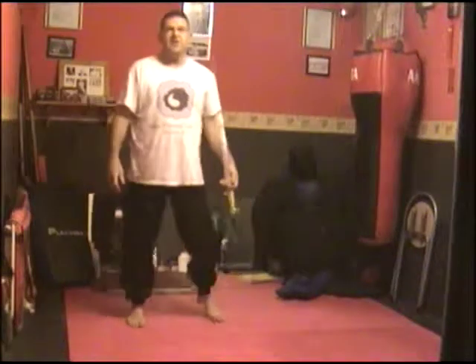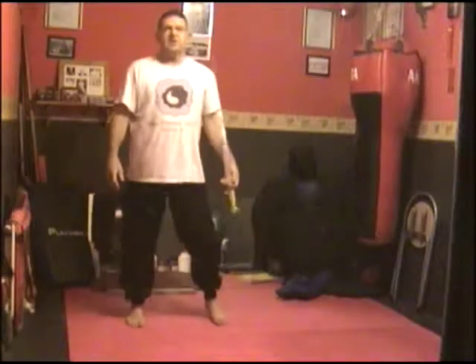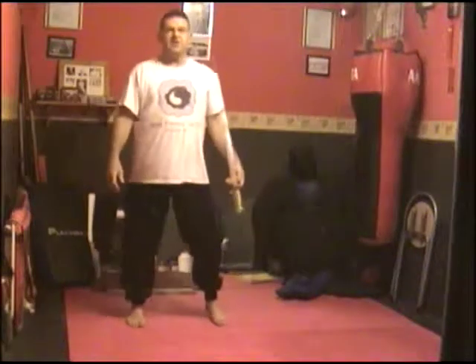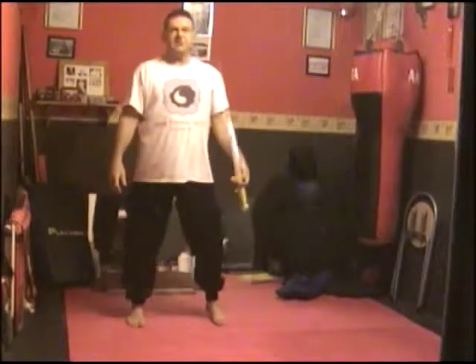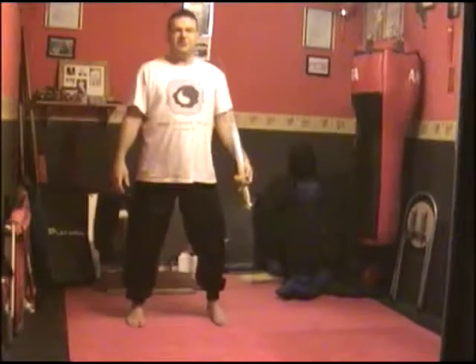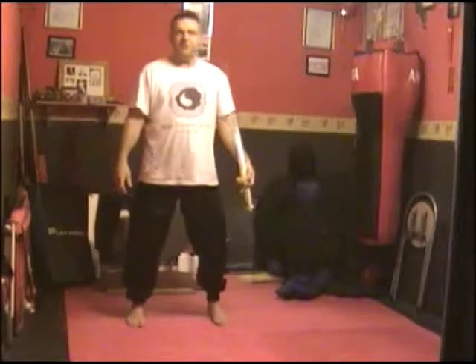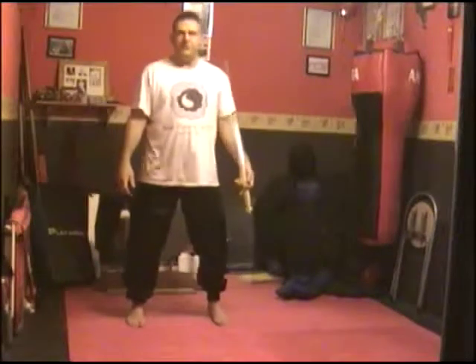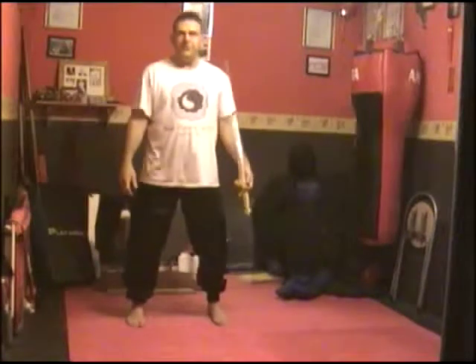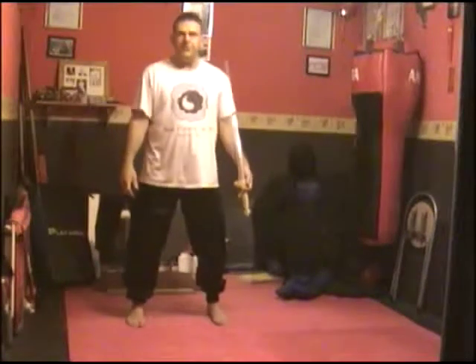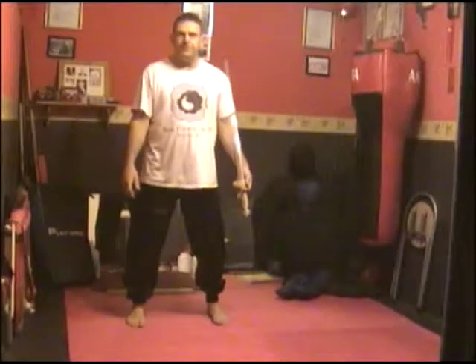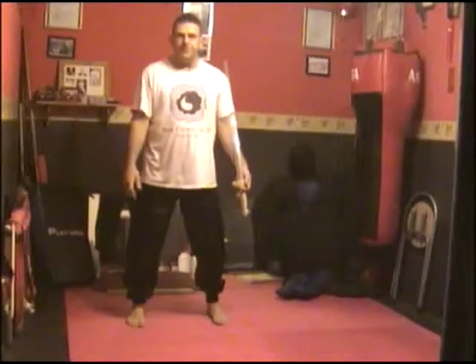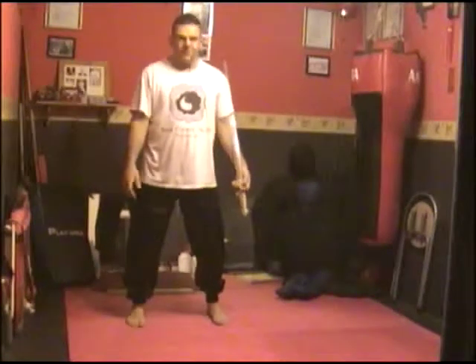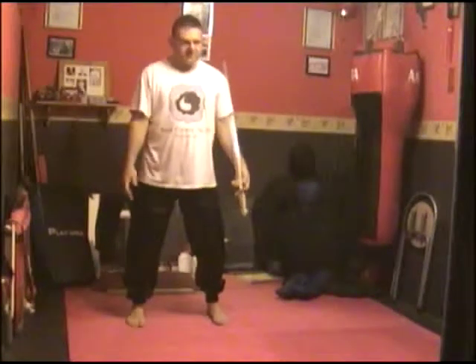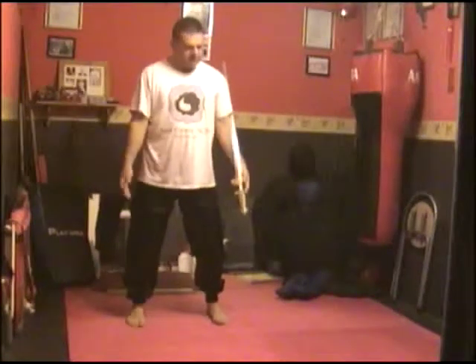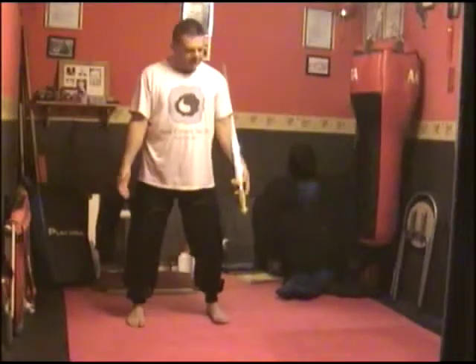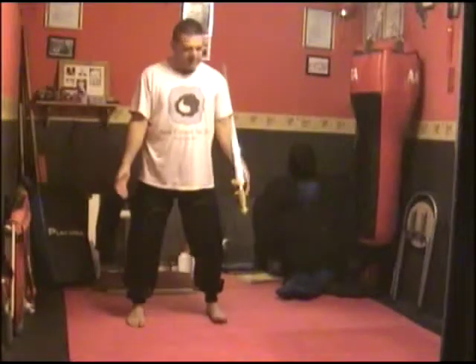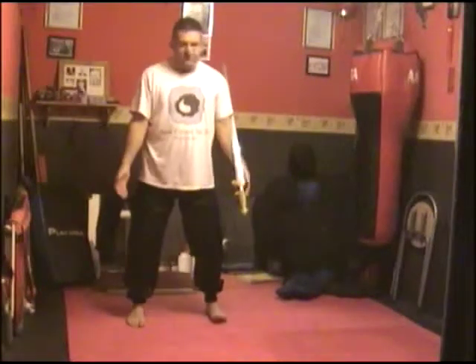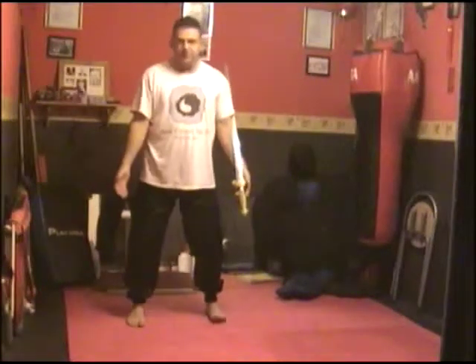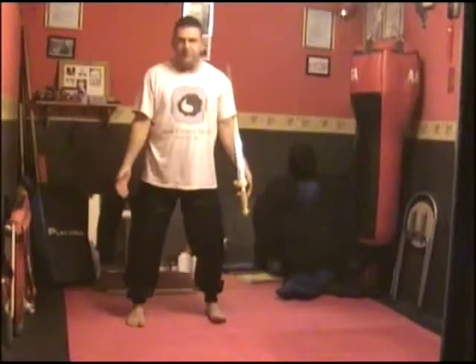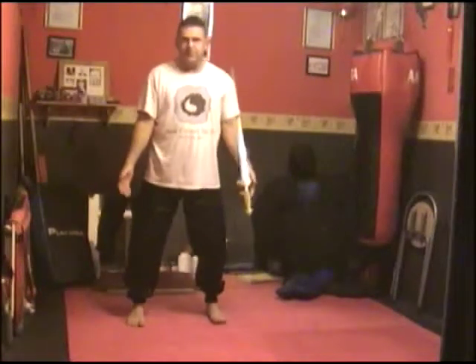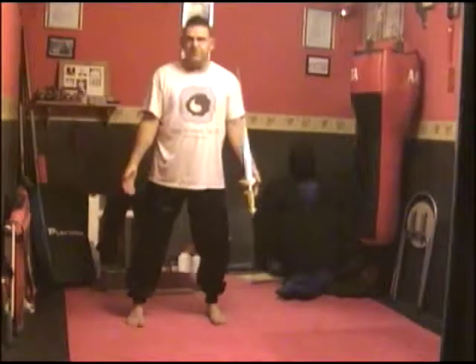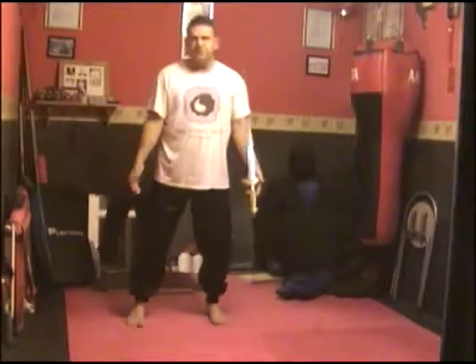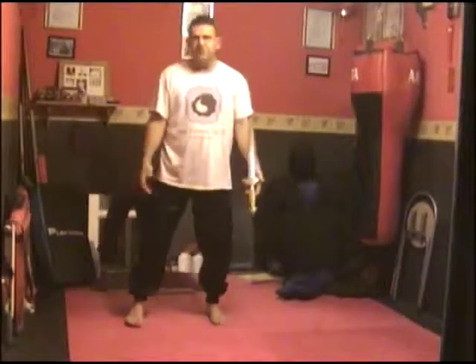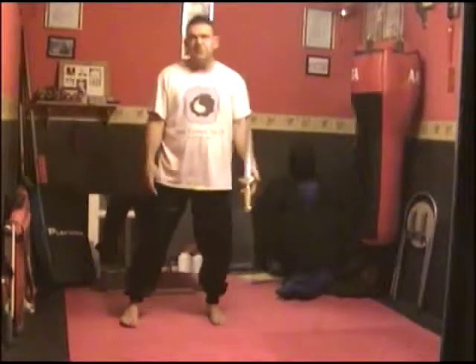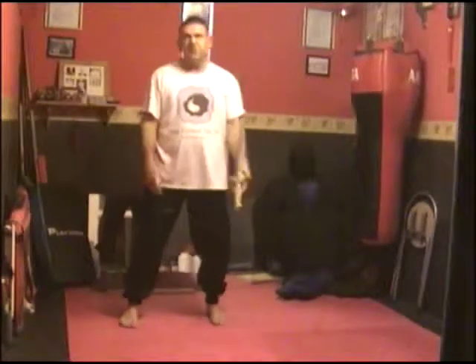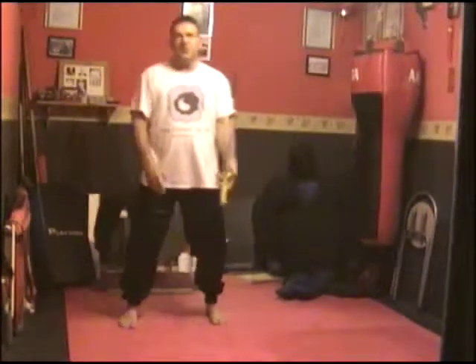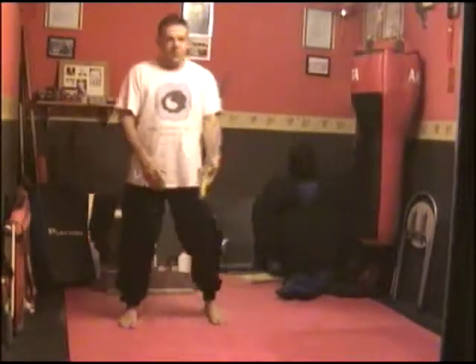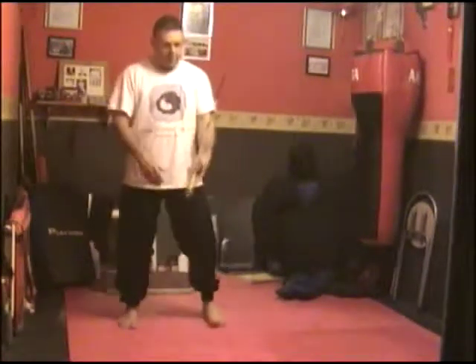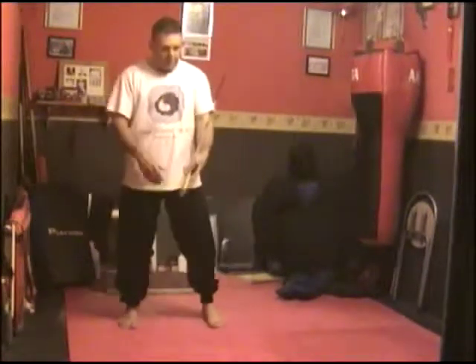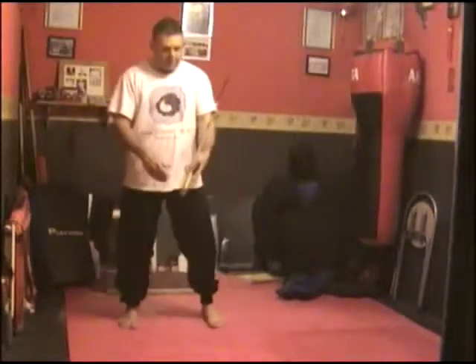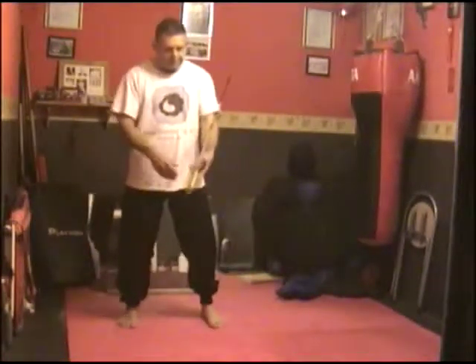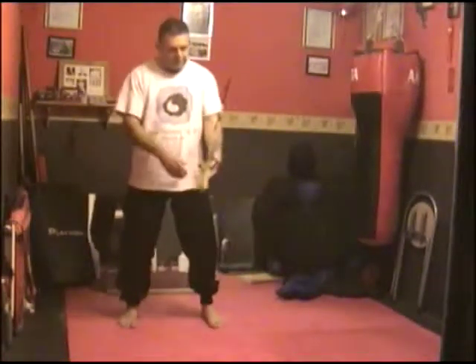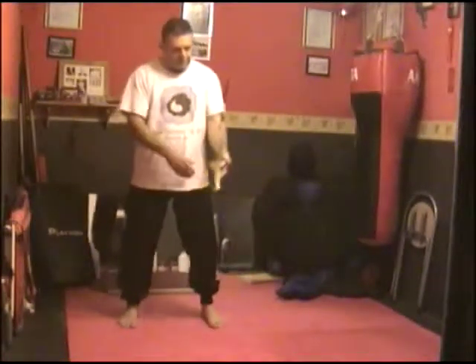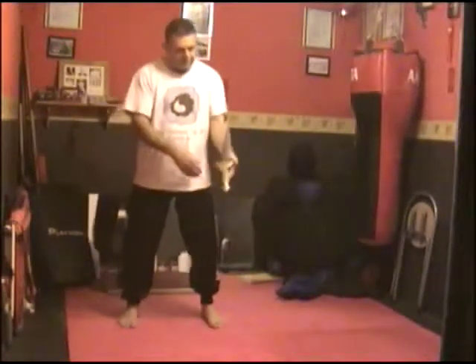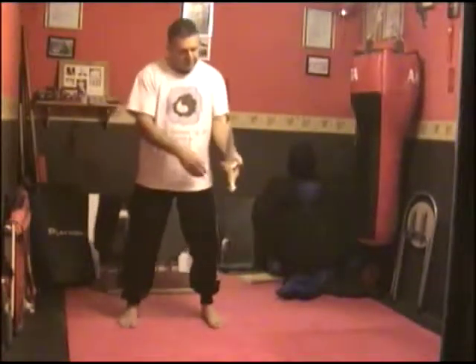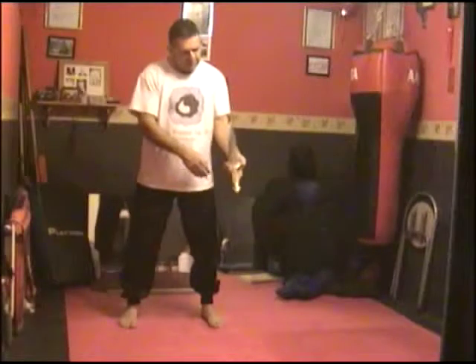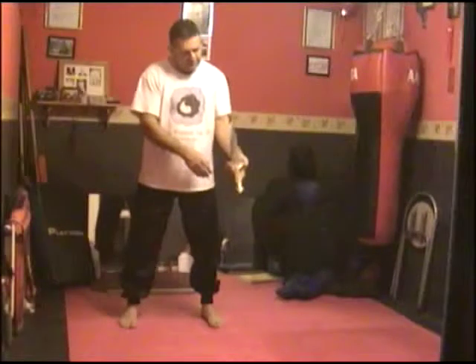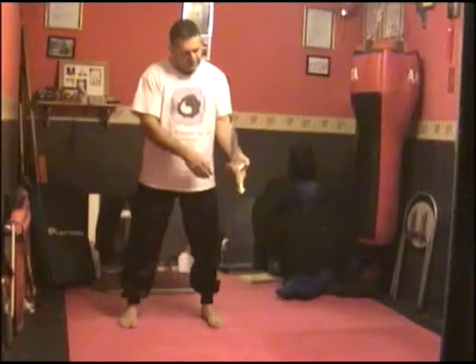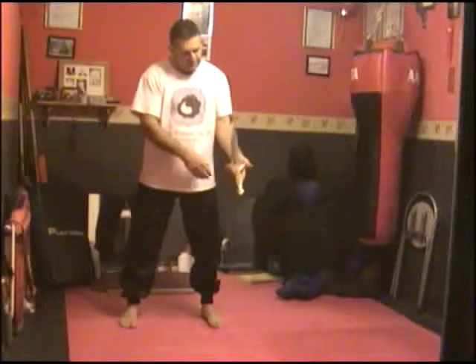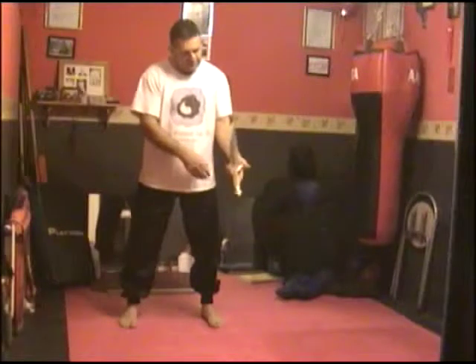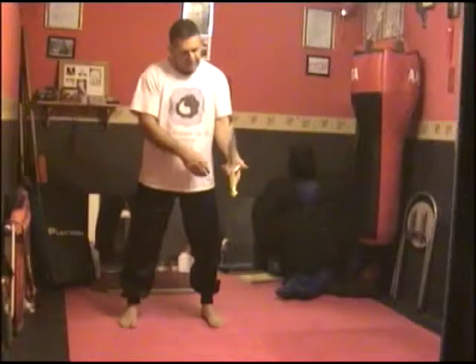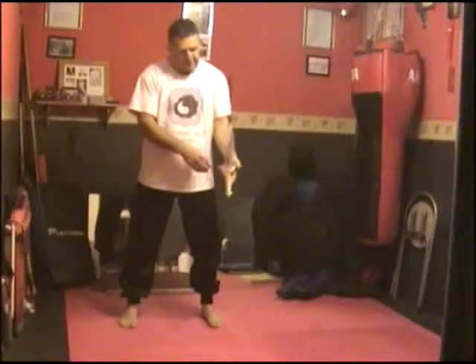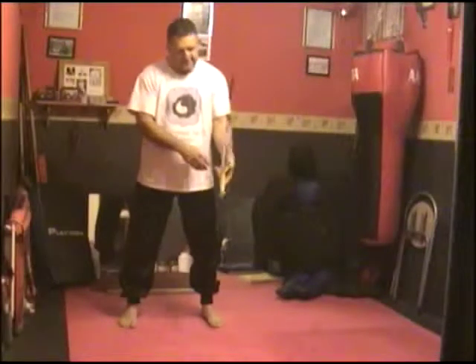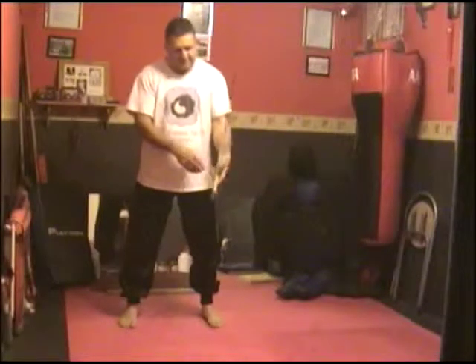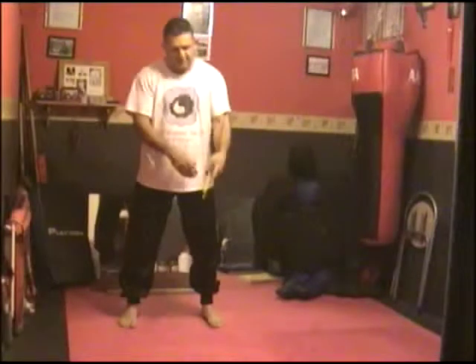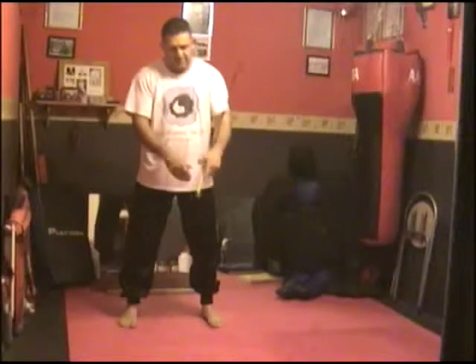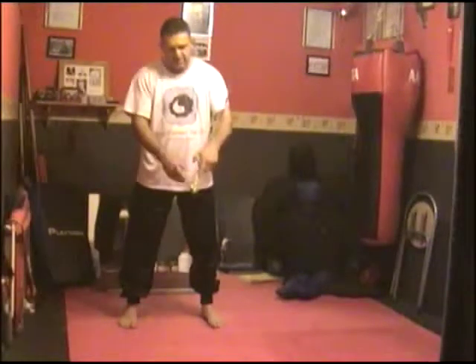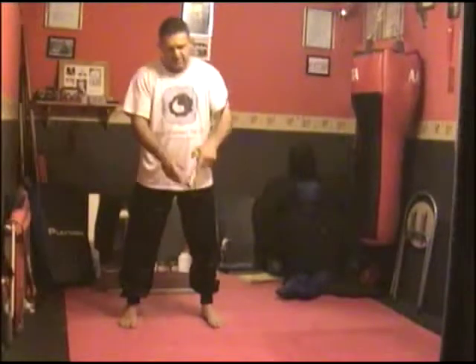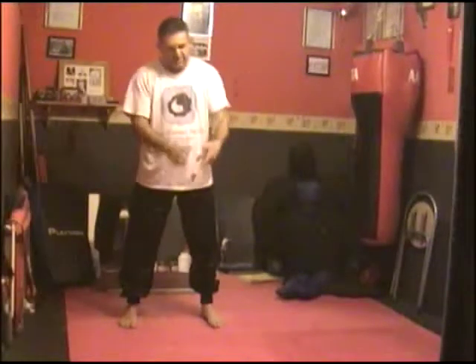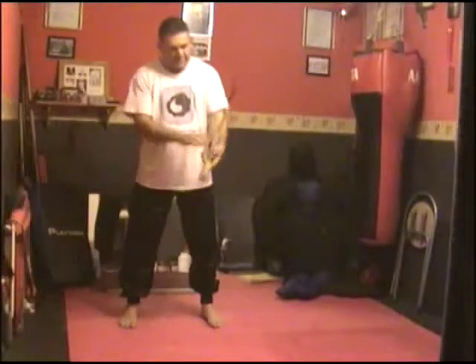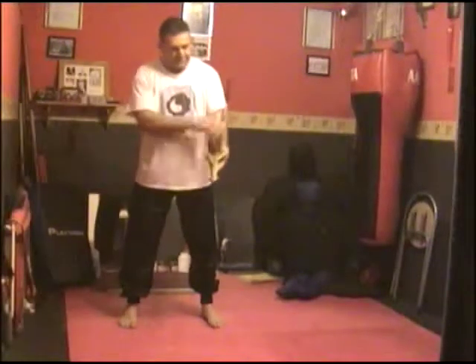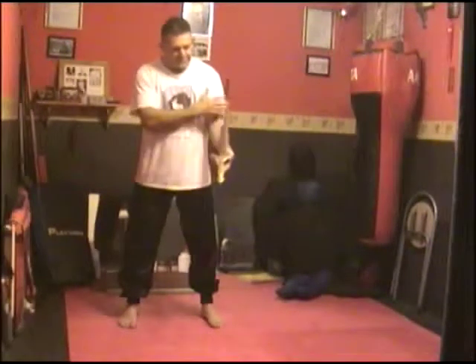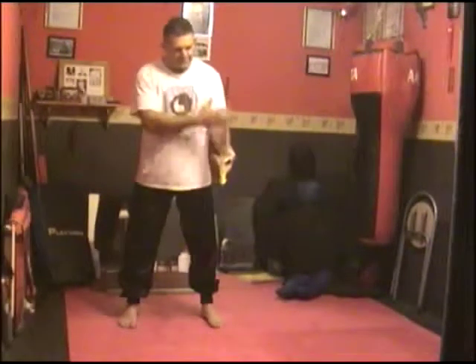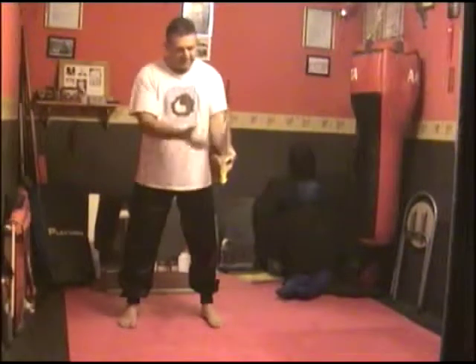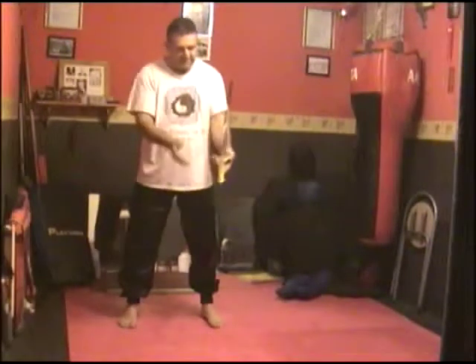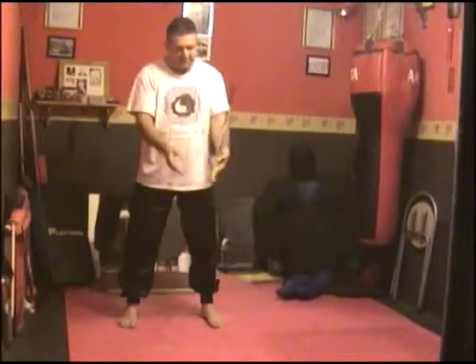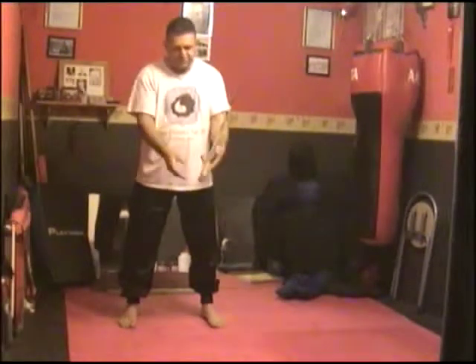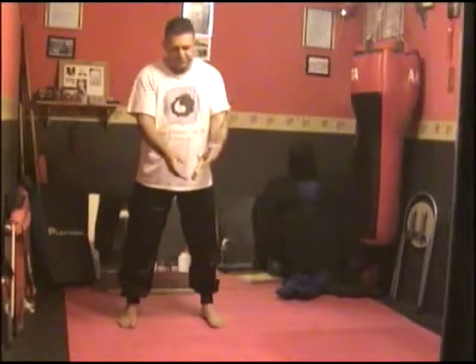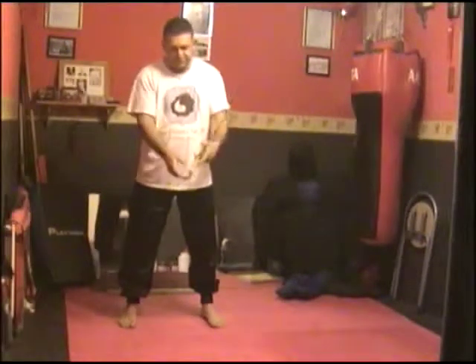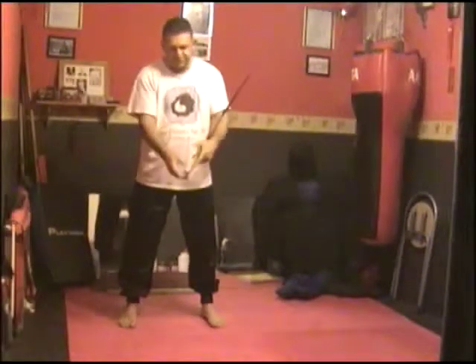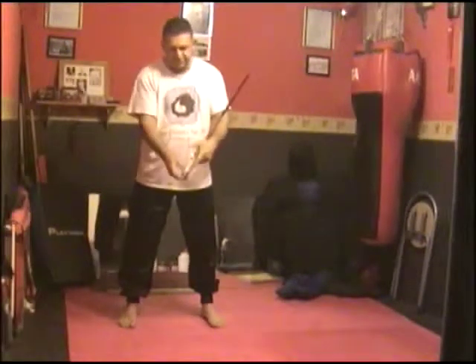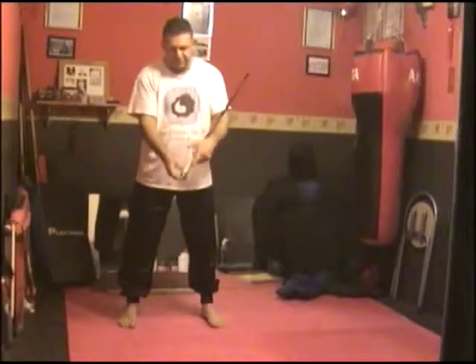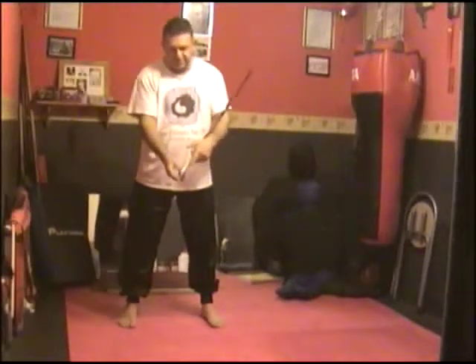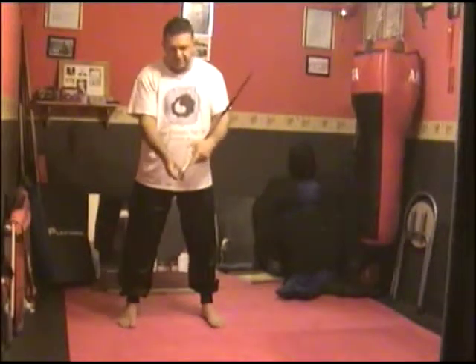Tai Chi sword form. These are the first few moves. I'm going to hold the sword. I have an actual steel sword here.